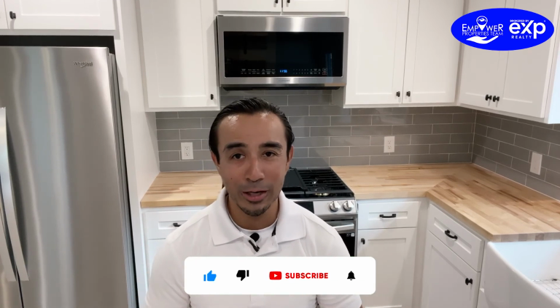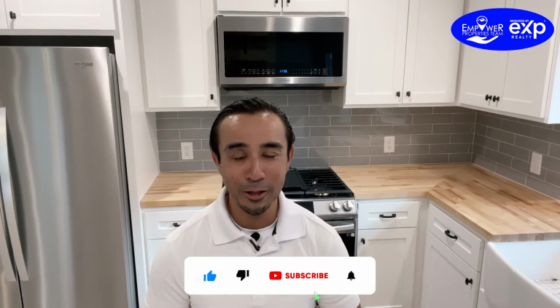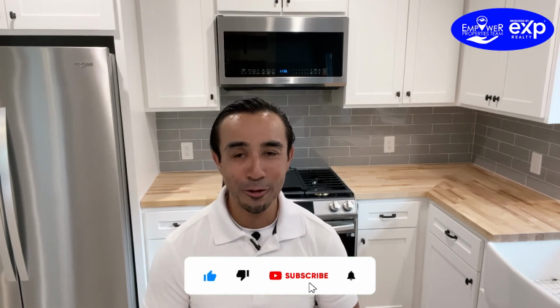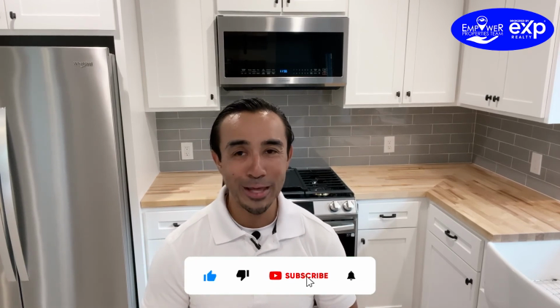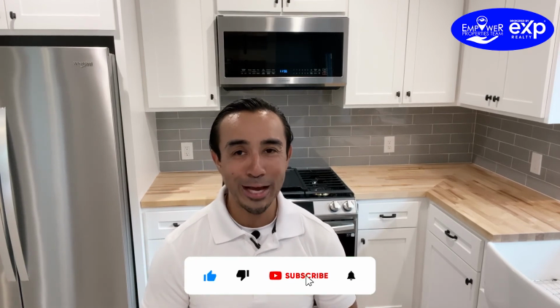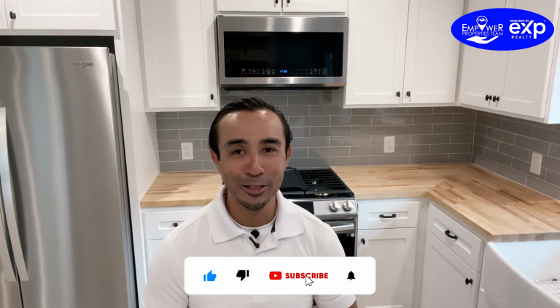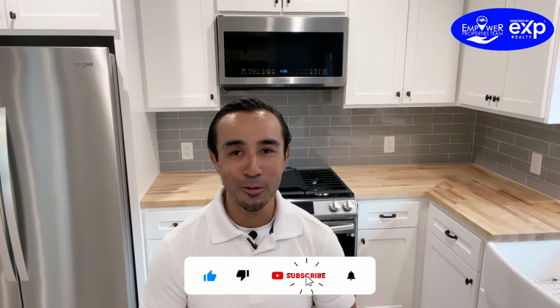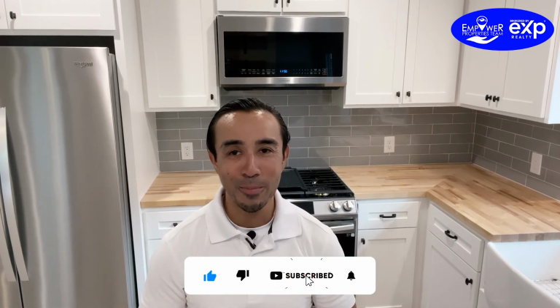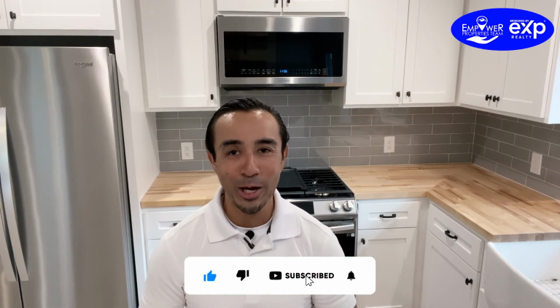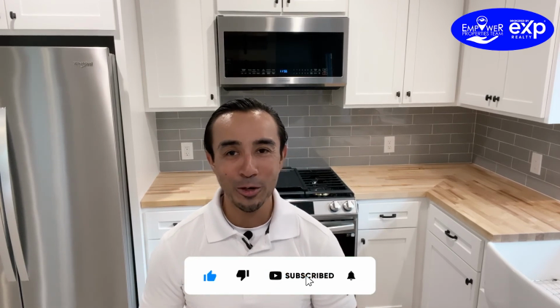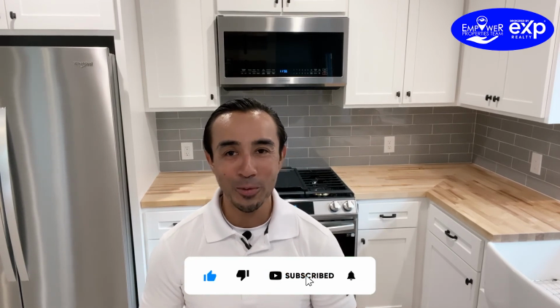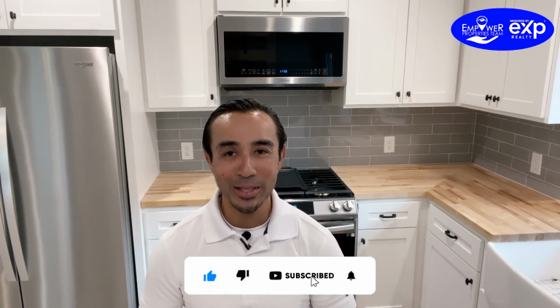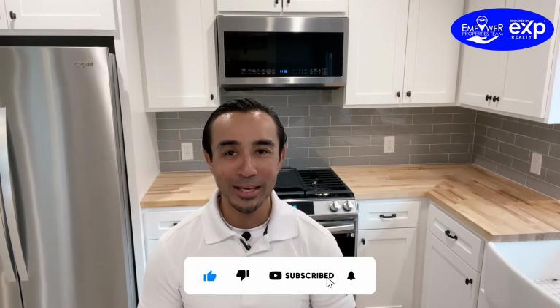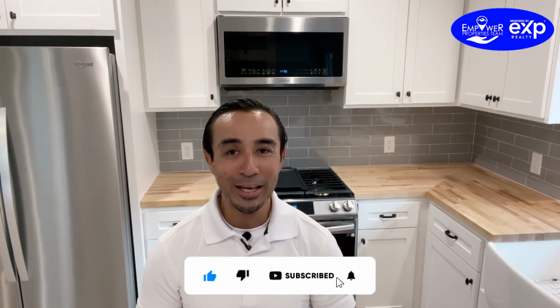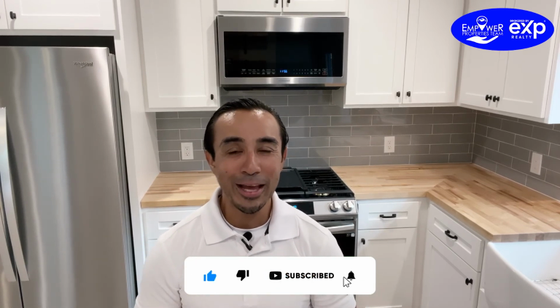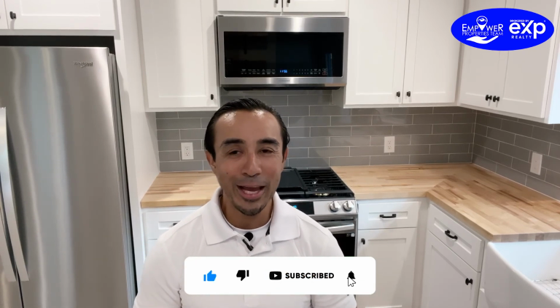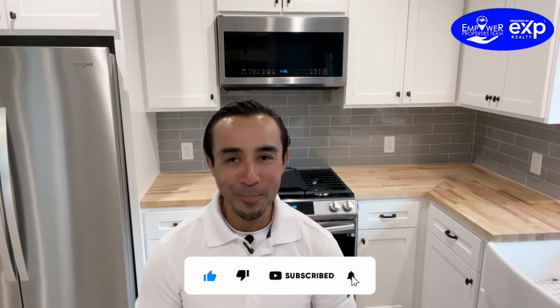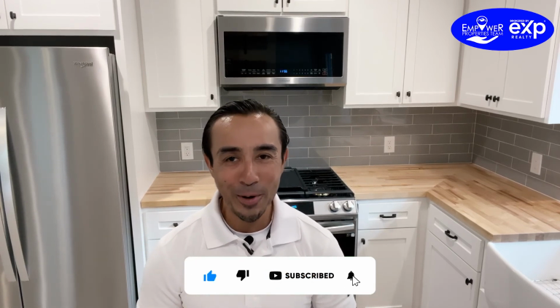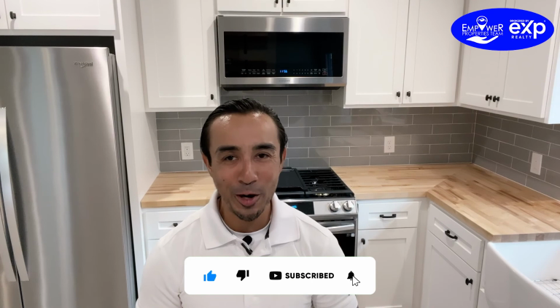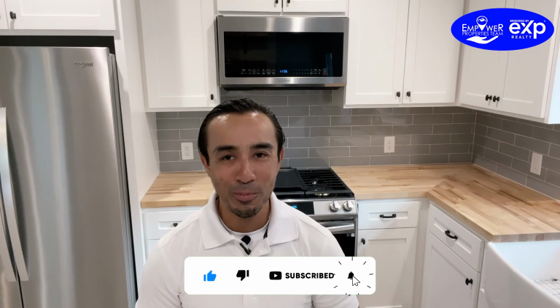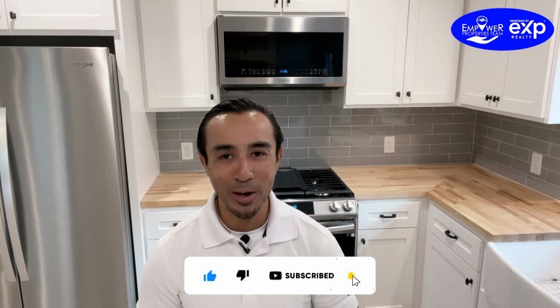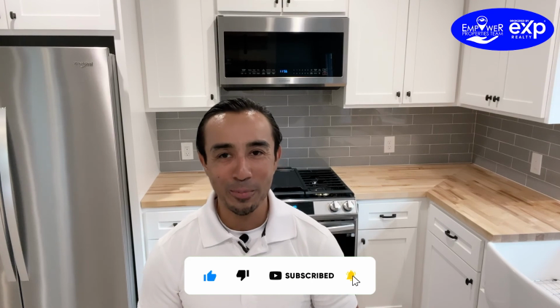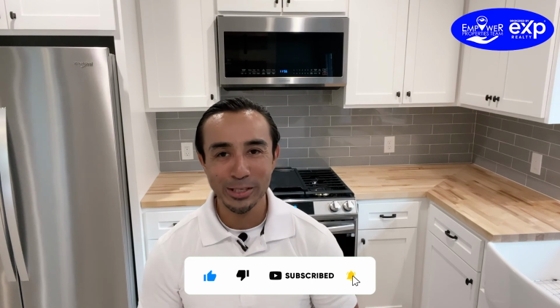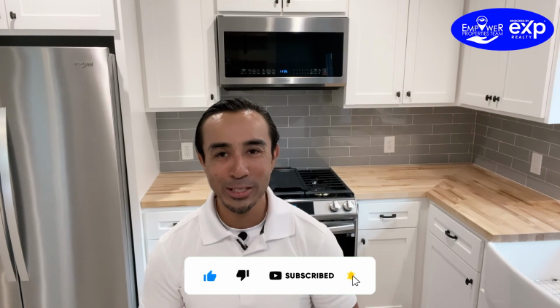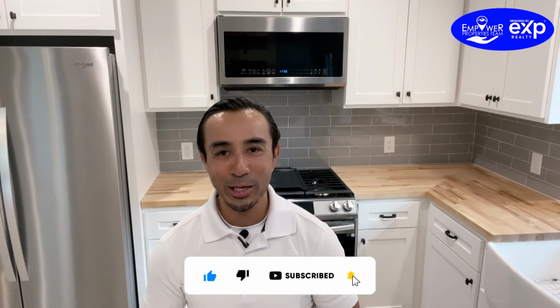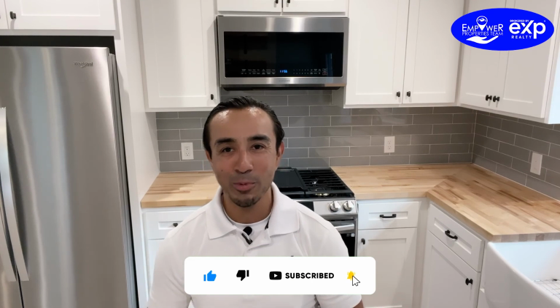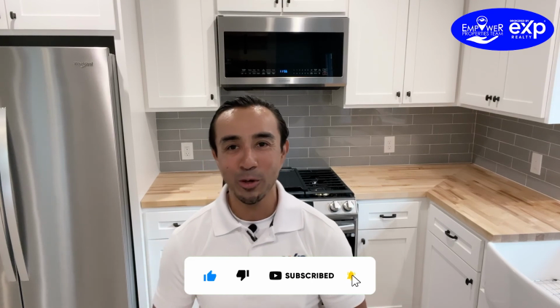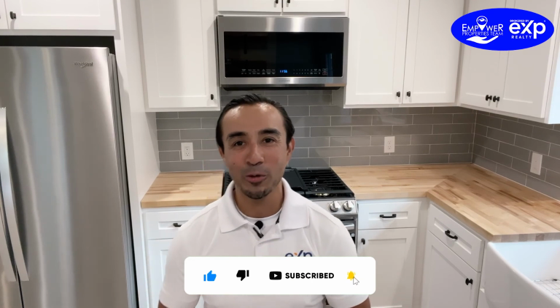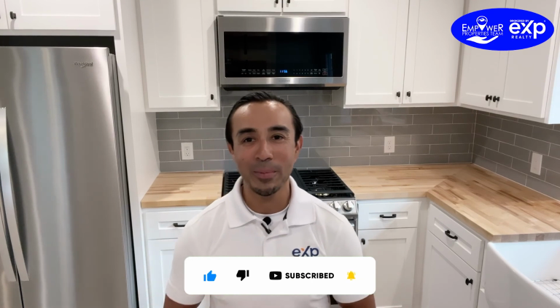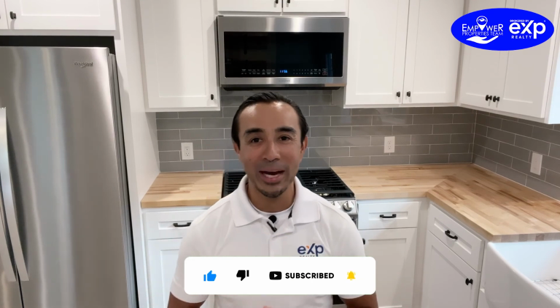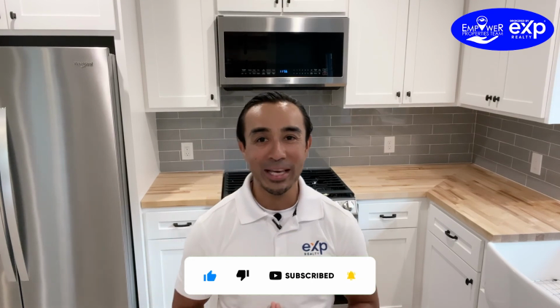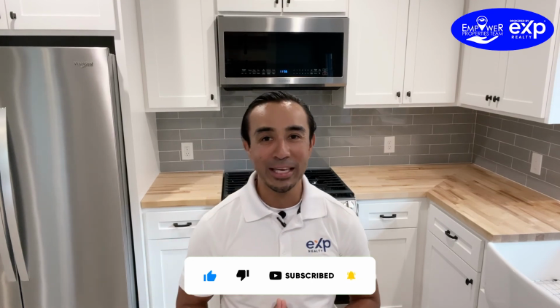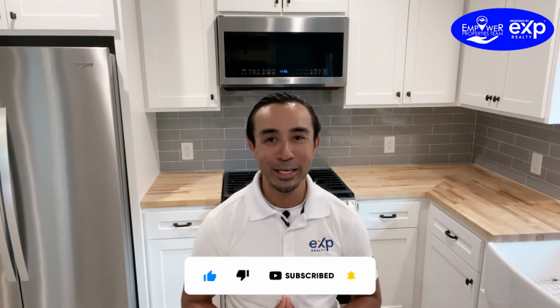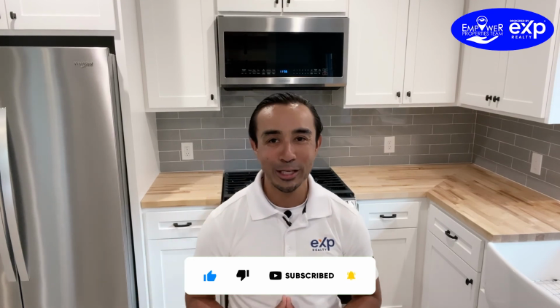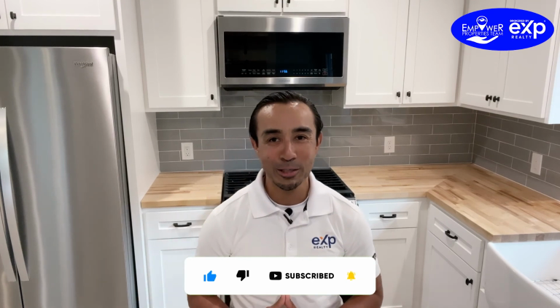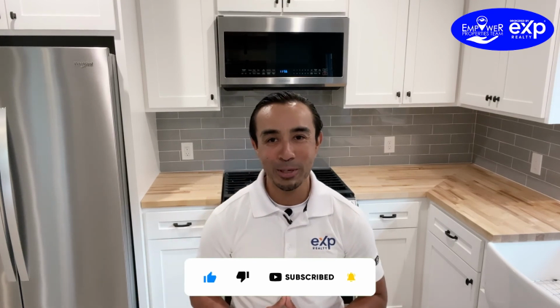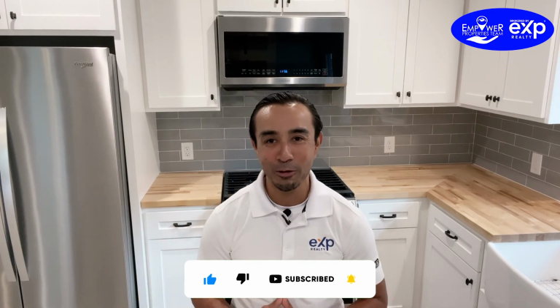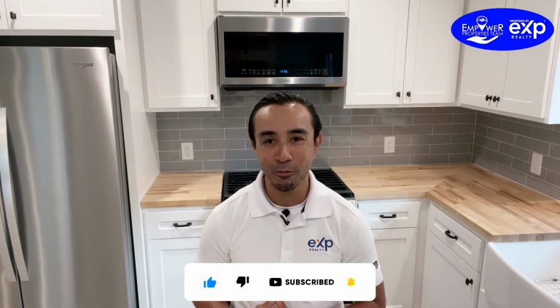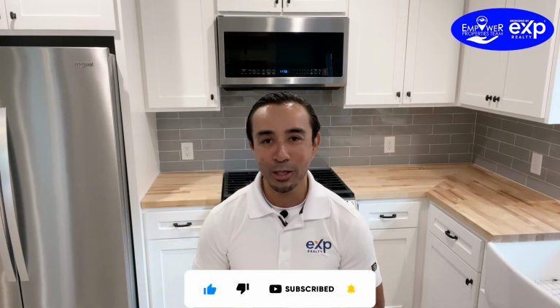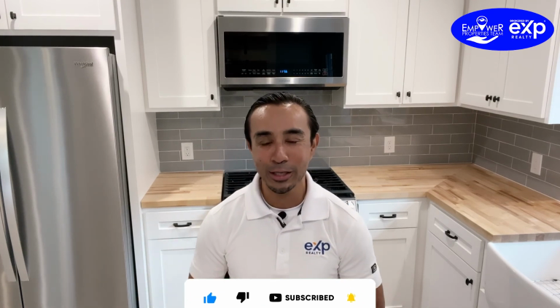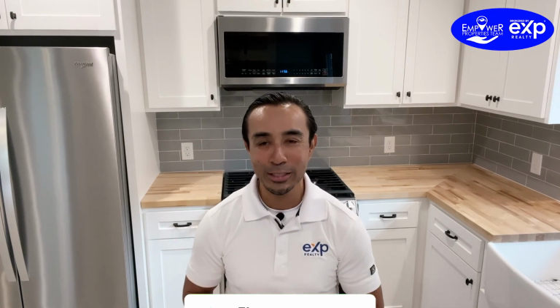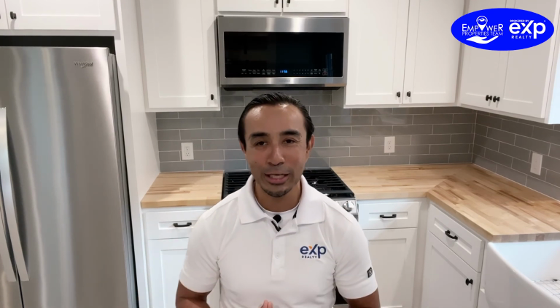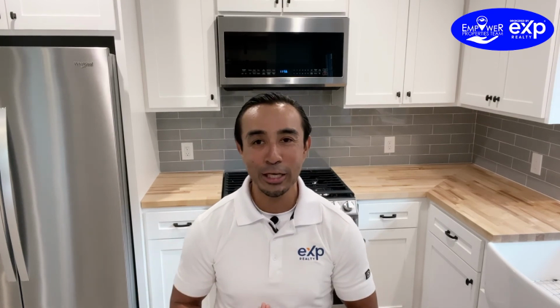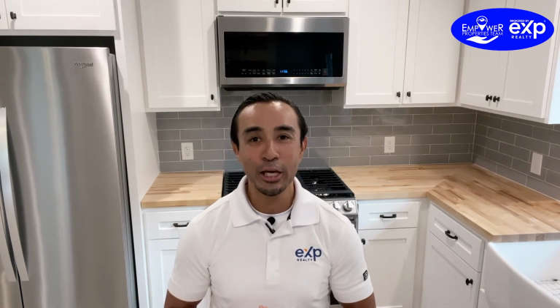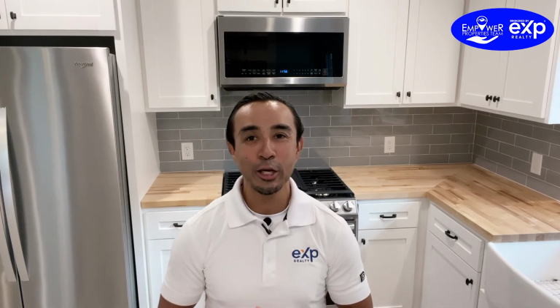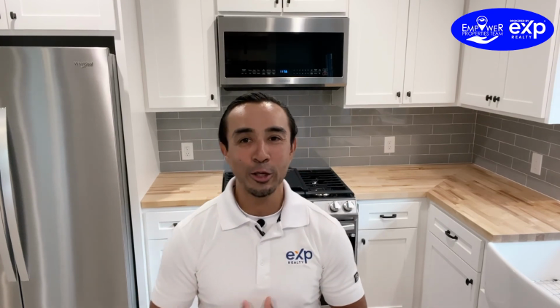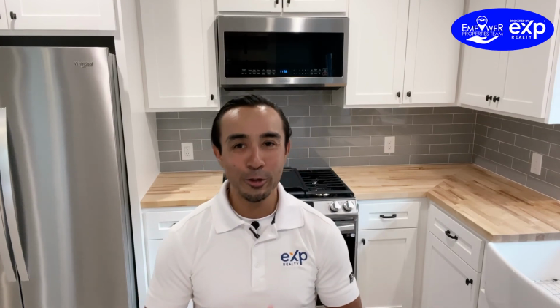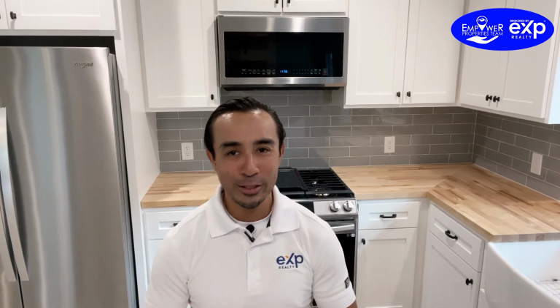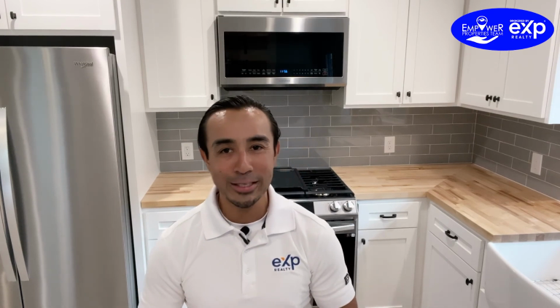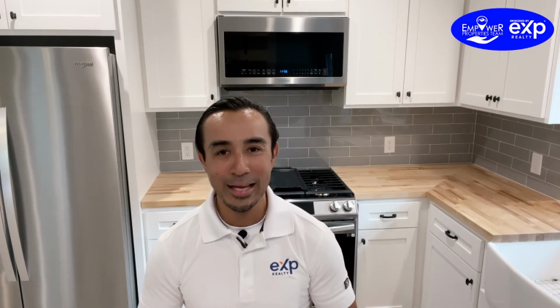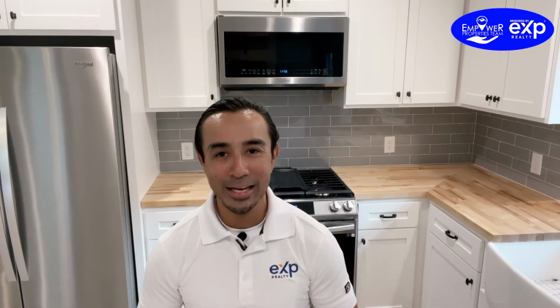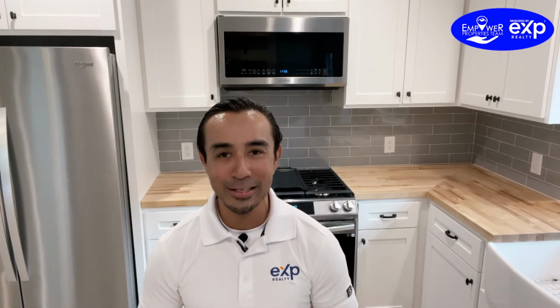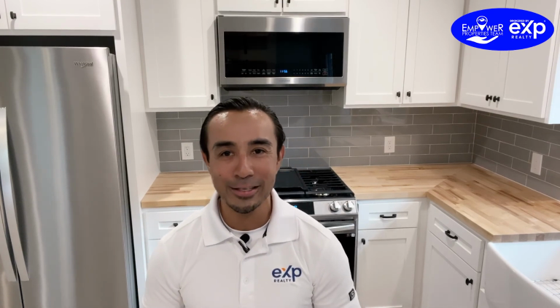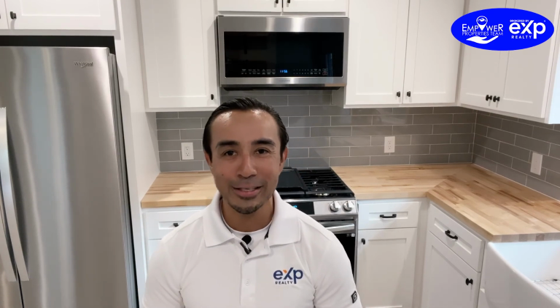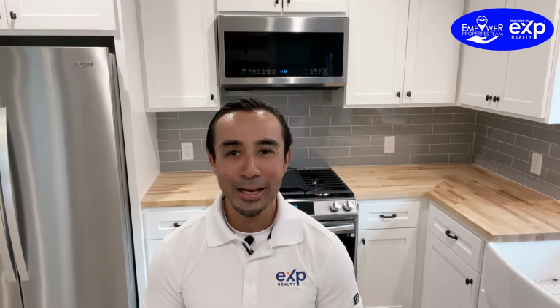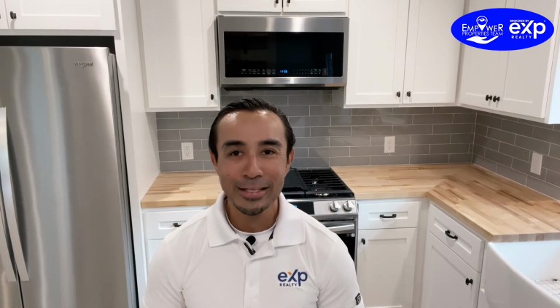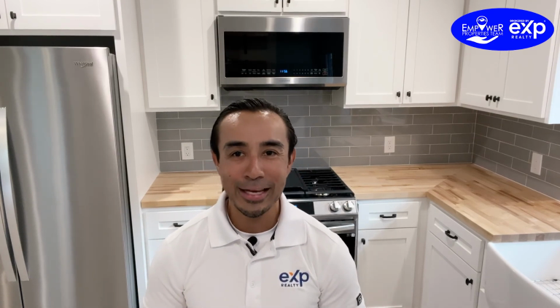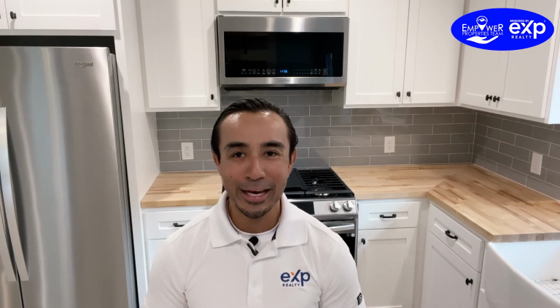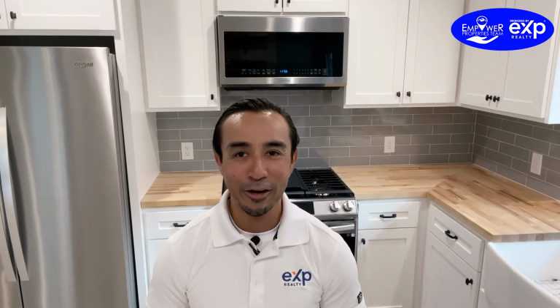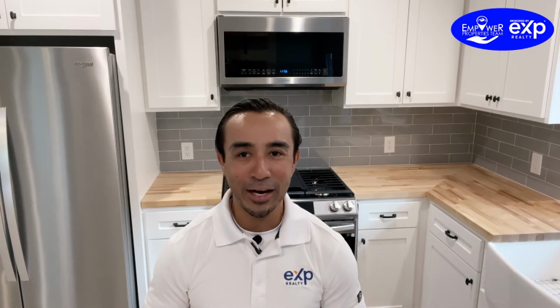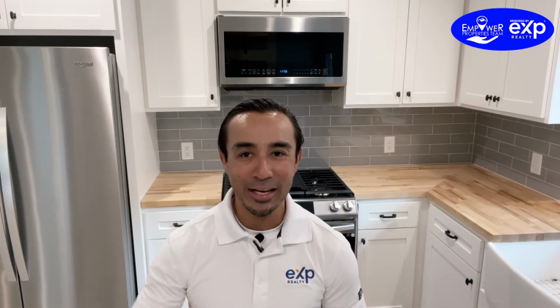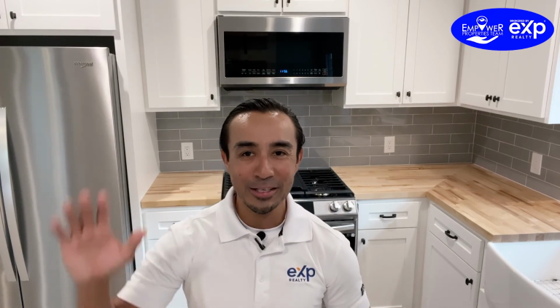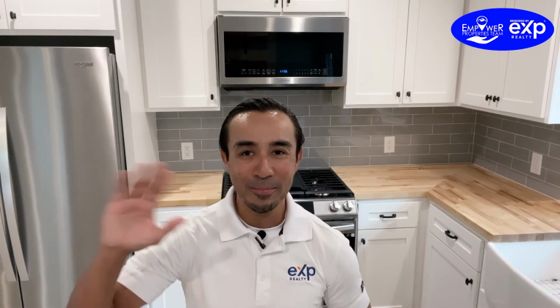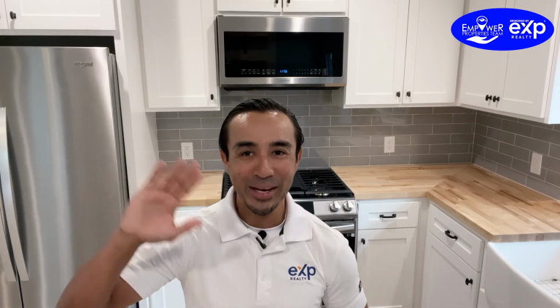But other than that, Armando with Empower Properties Team brokered by EXP Realty, Houston, Texas. Take care, guys. Bye.